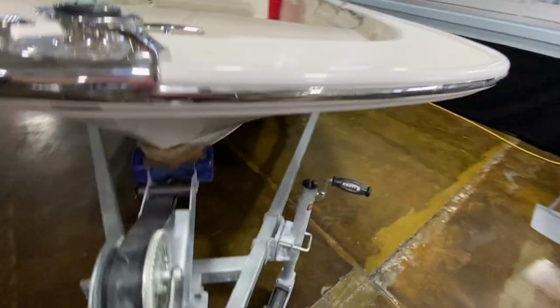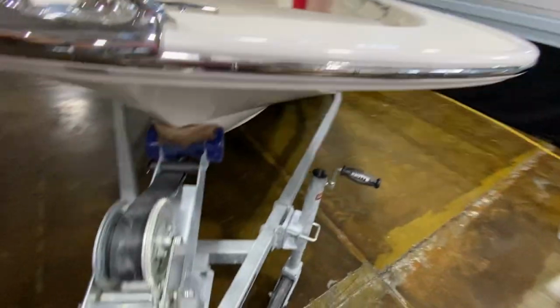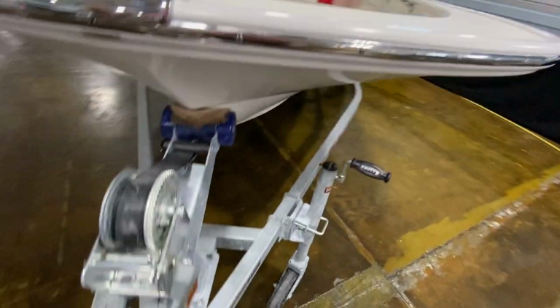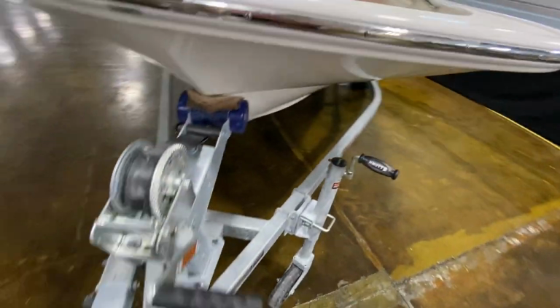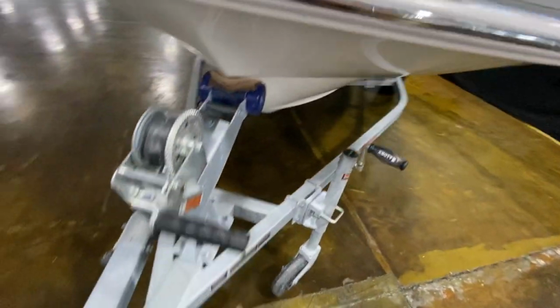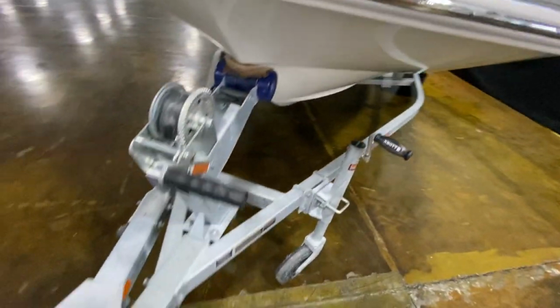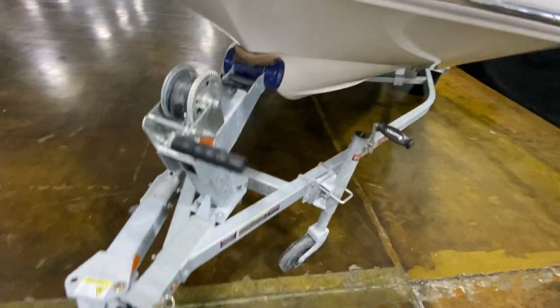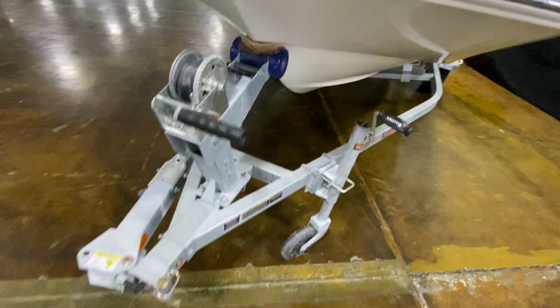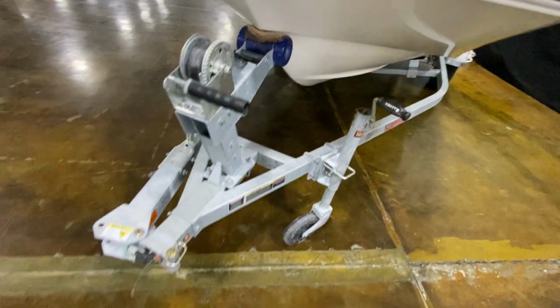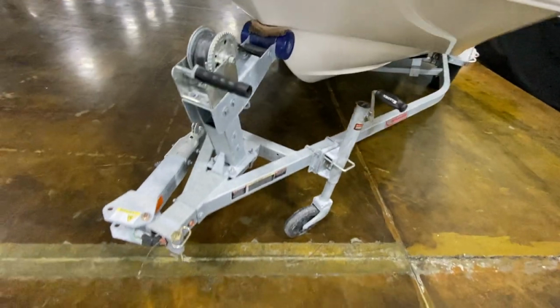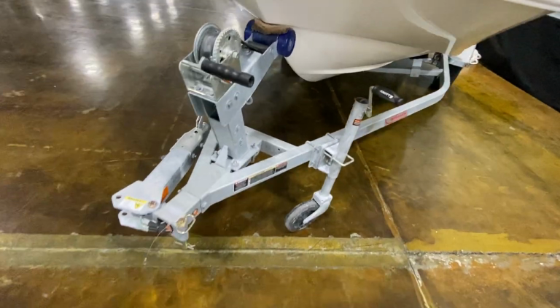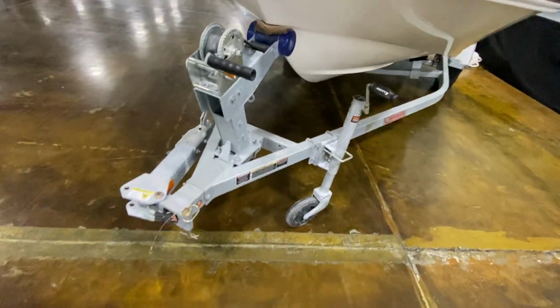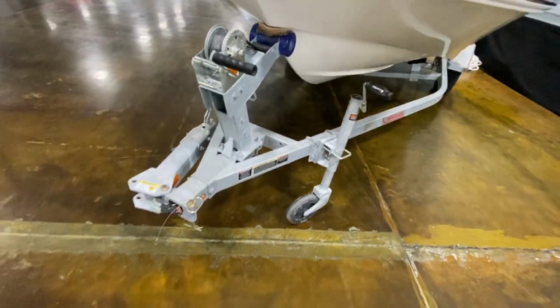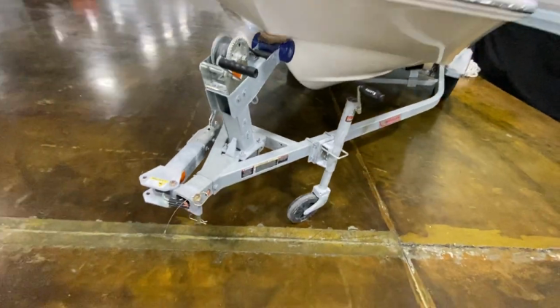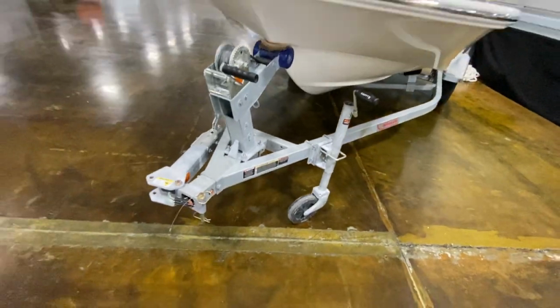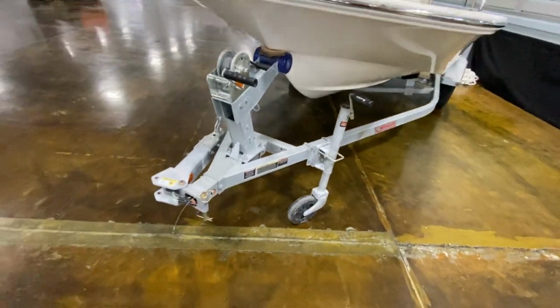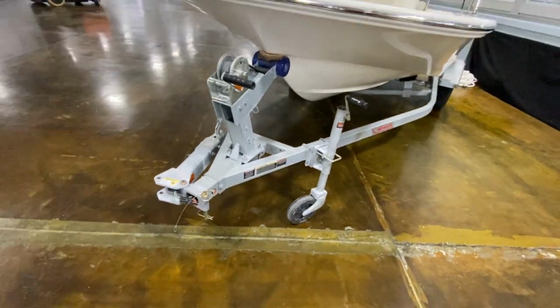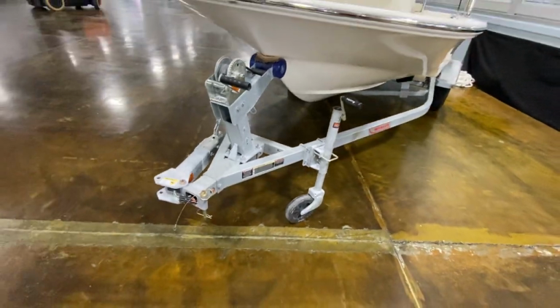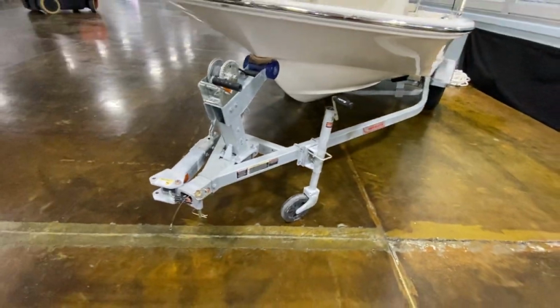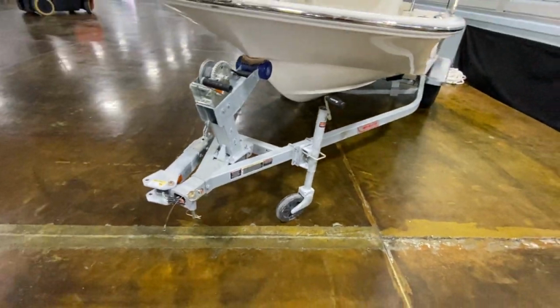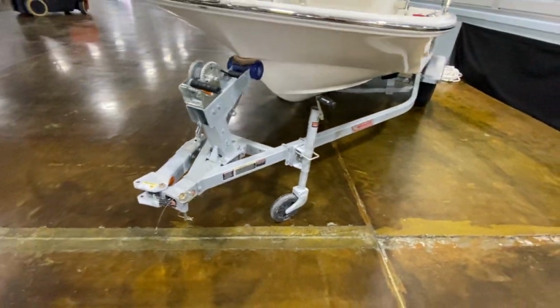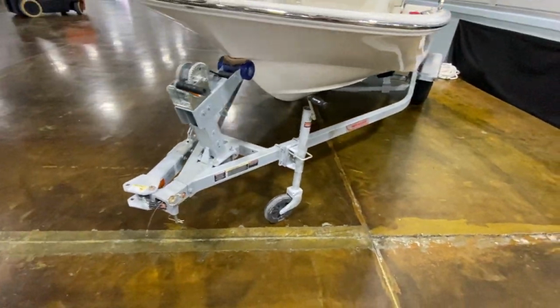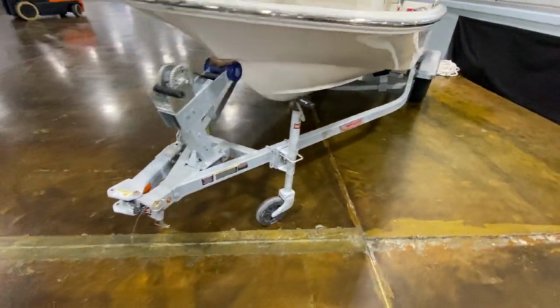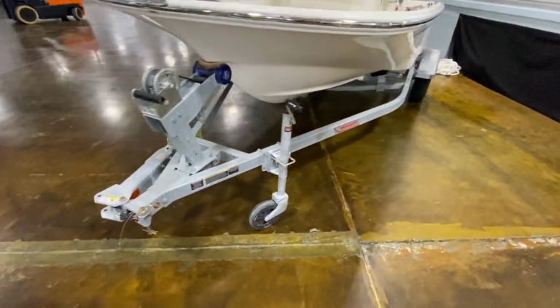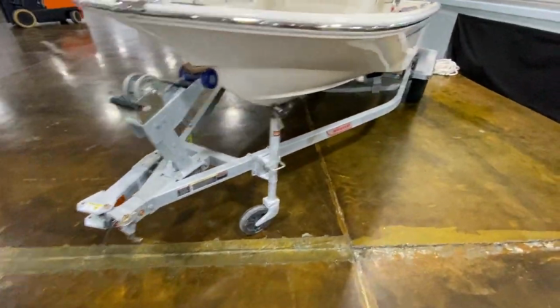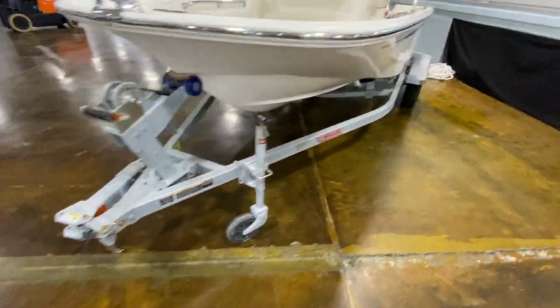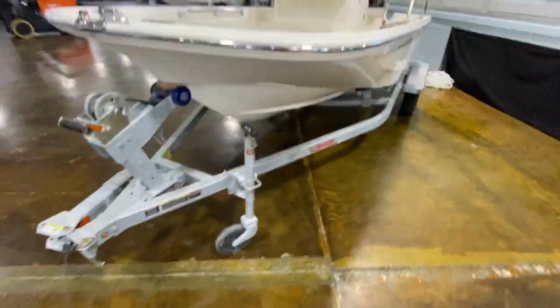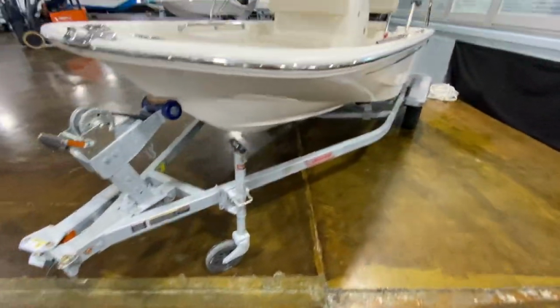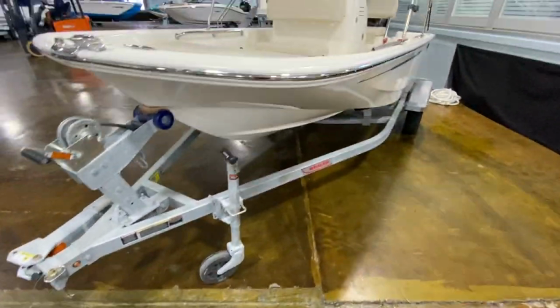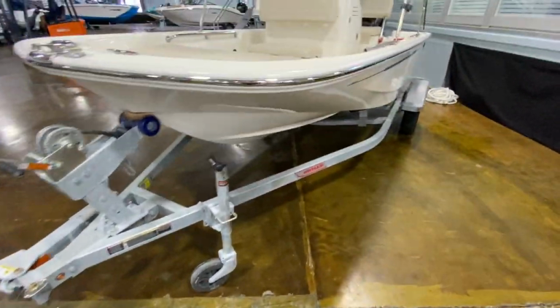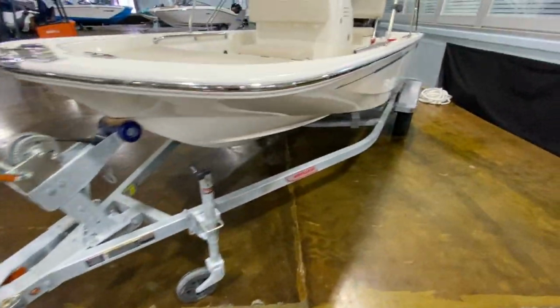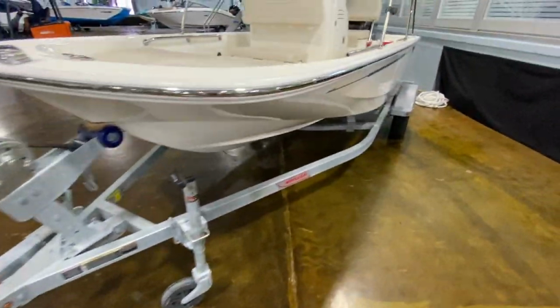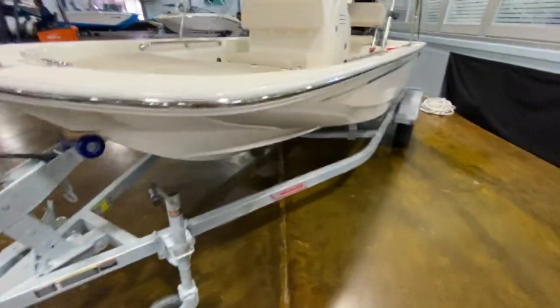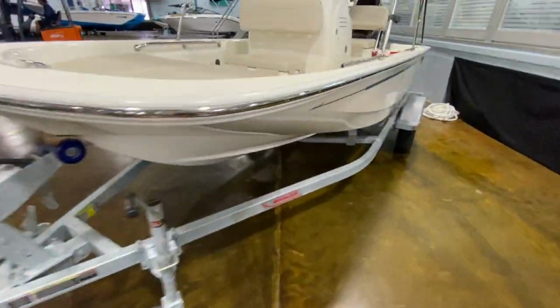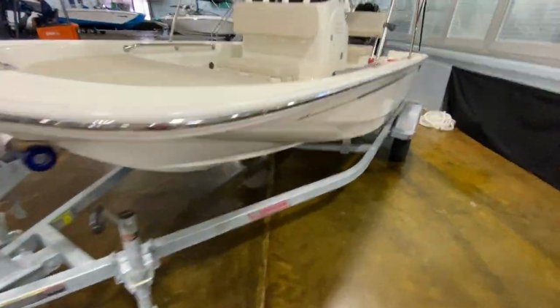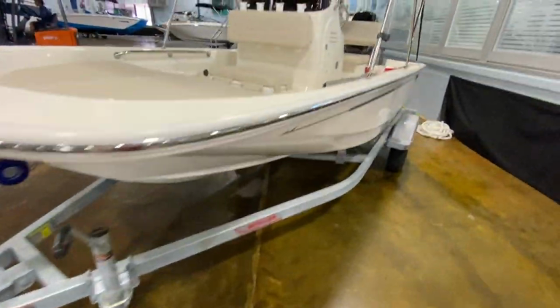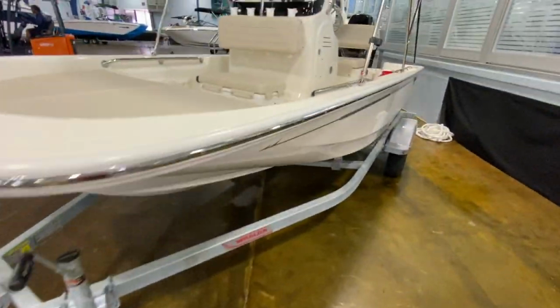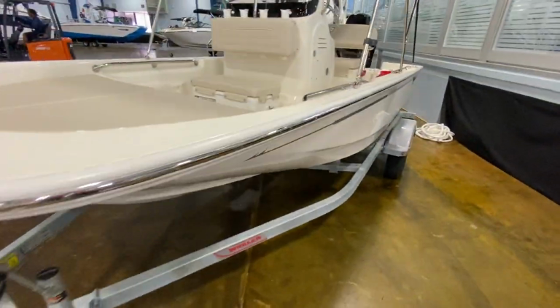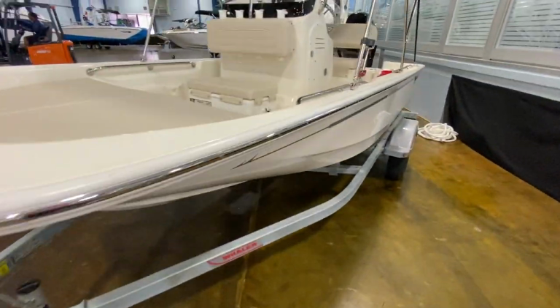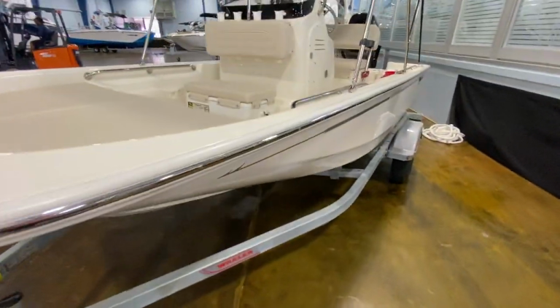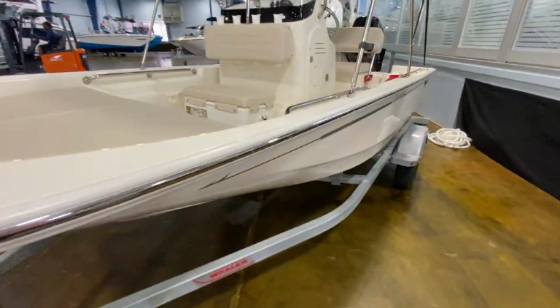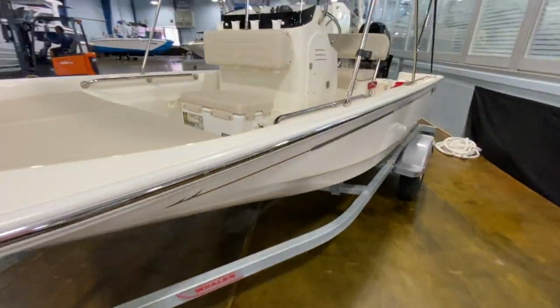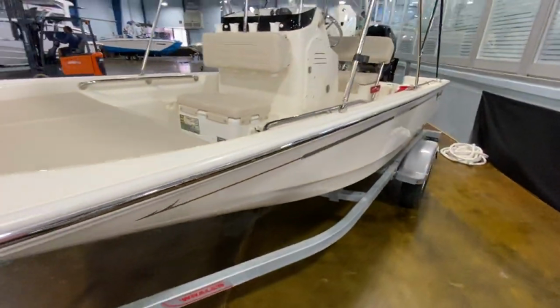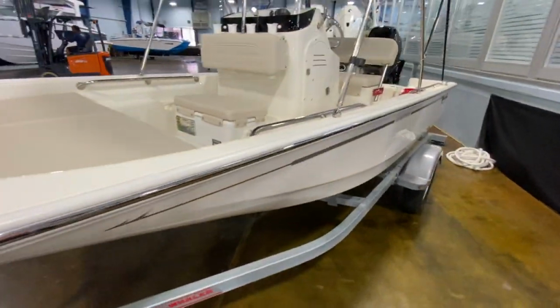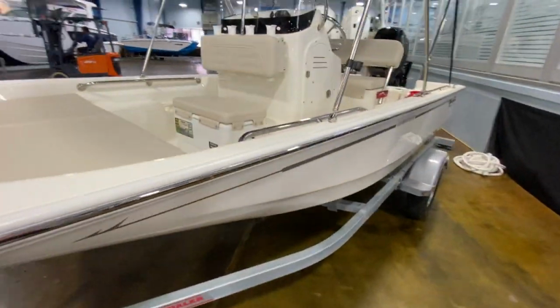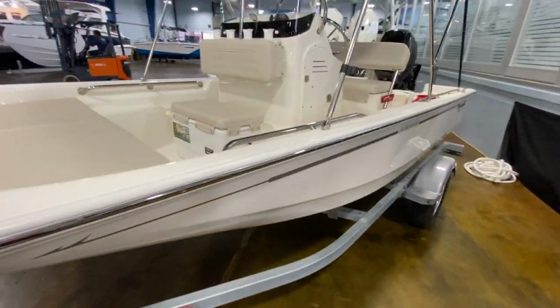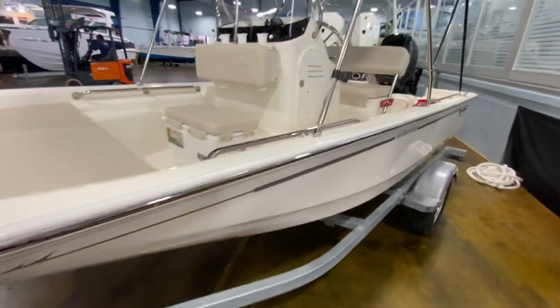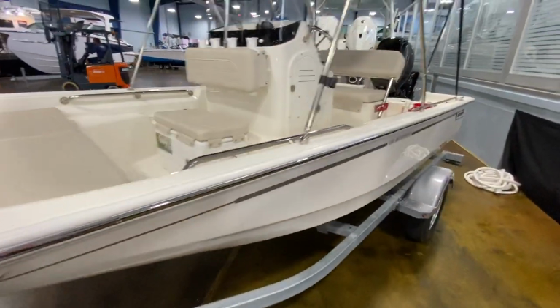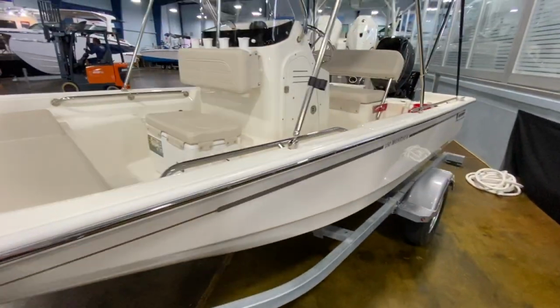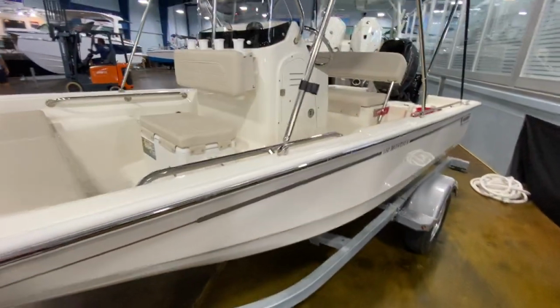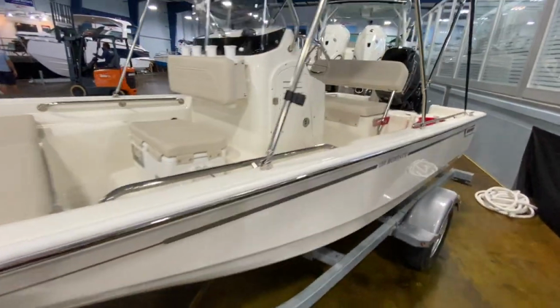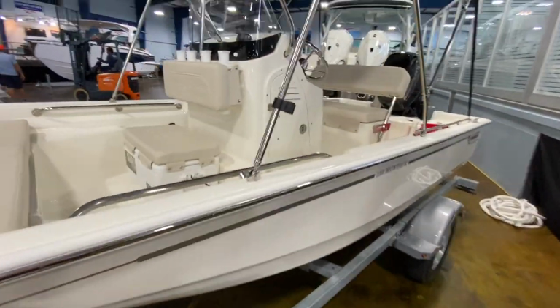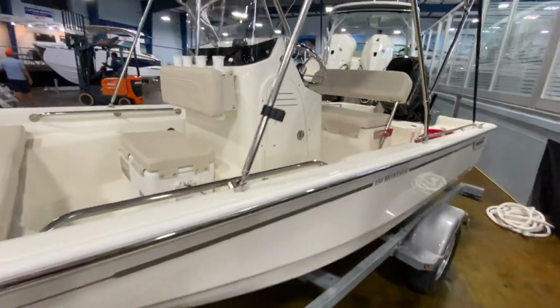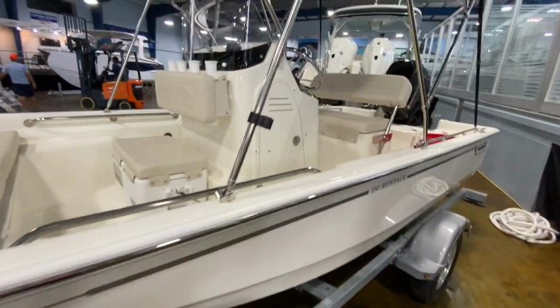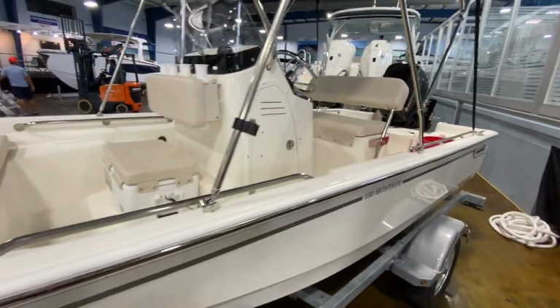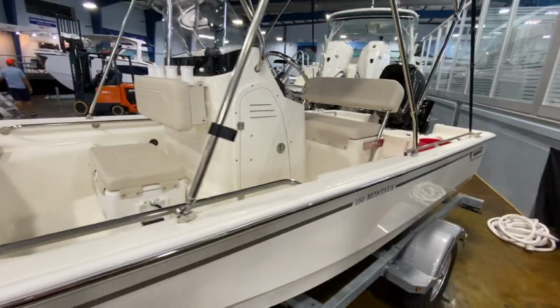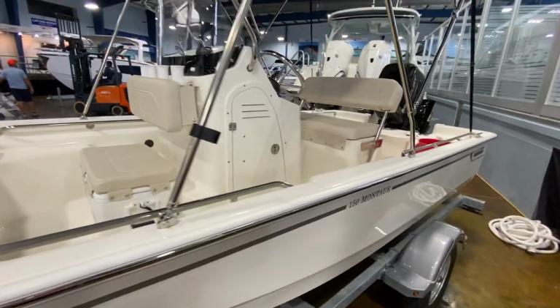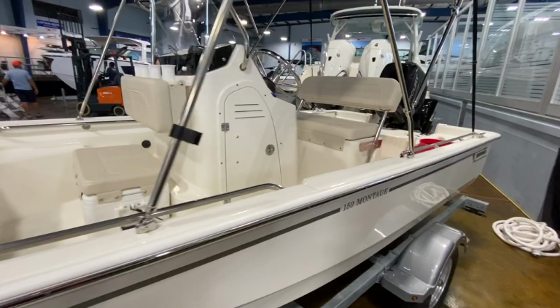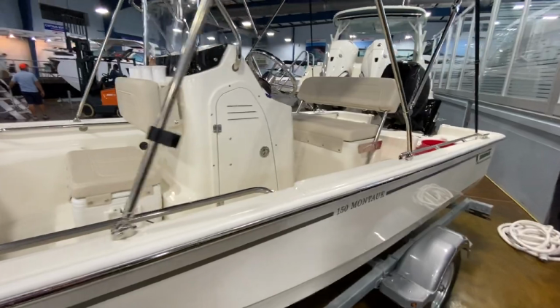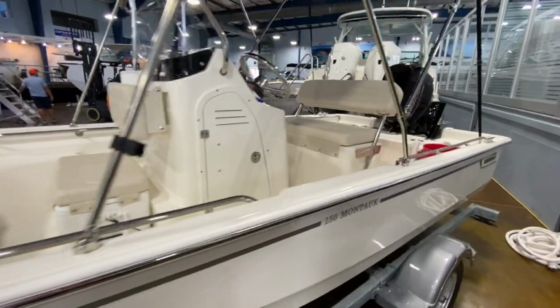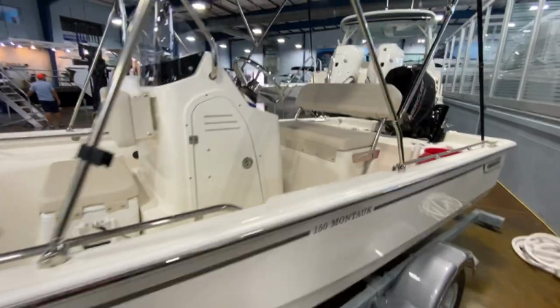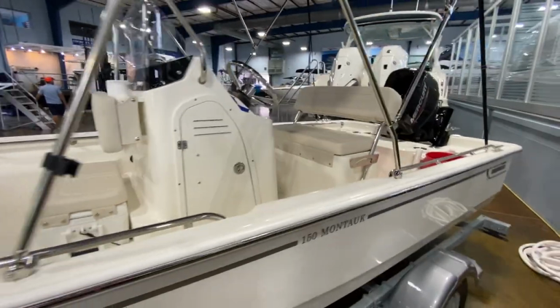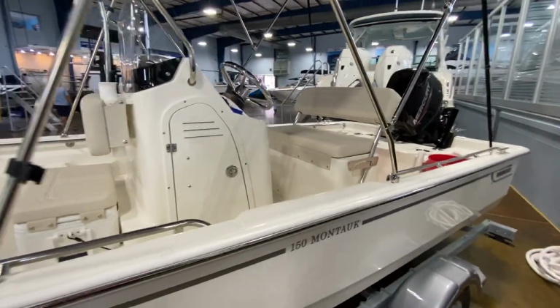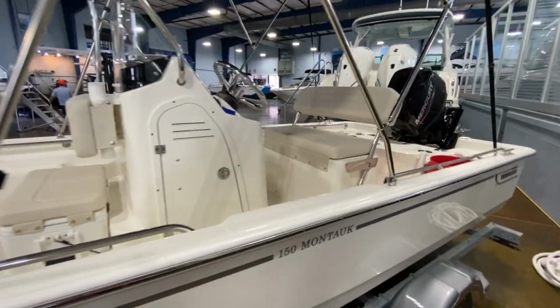The trailer you see underneath it is a galvanized swing tongue, so it's ready to go for your saltwater use — get out there offshore and catch some fish.